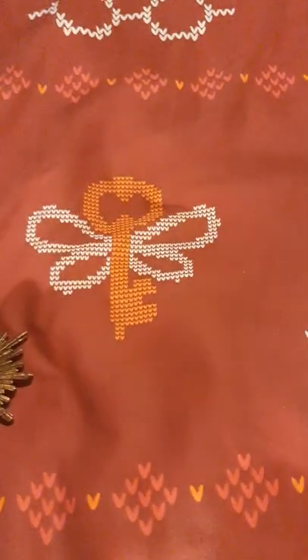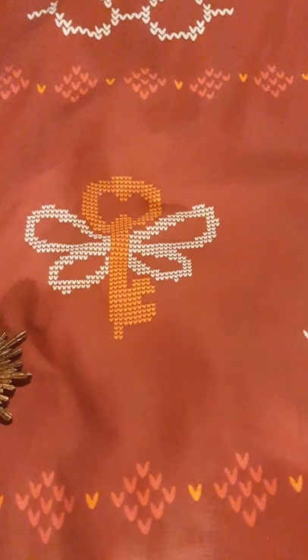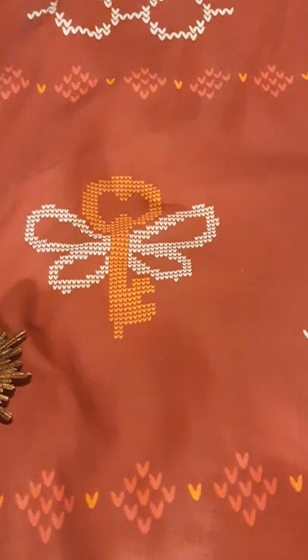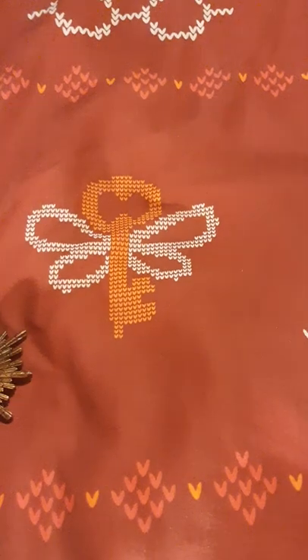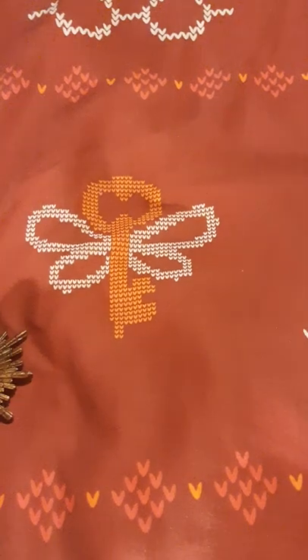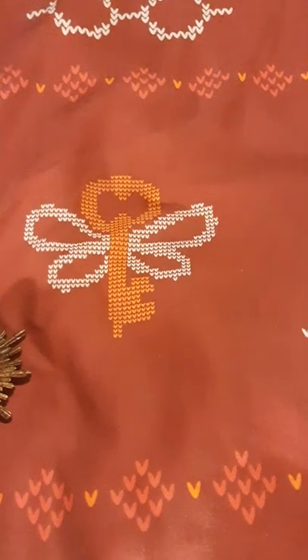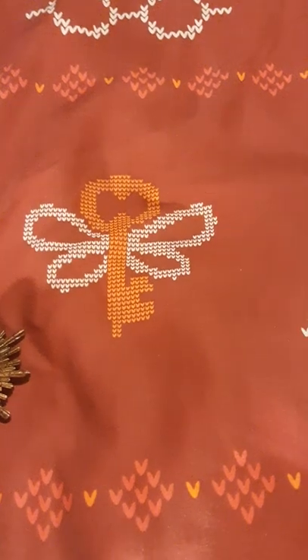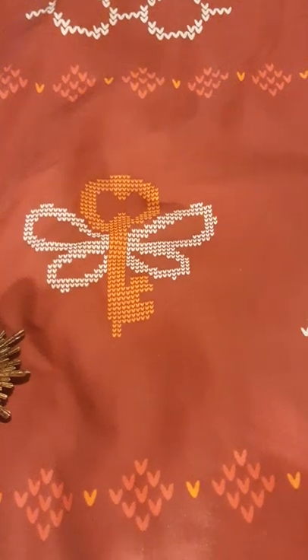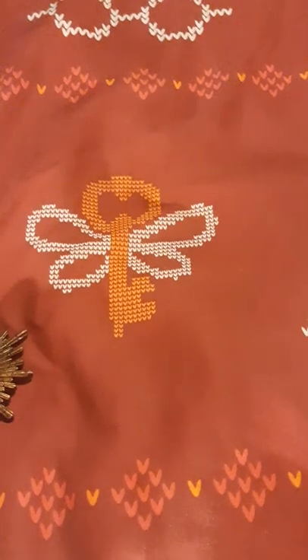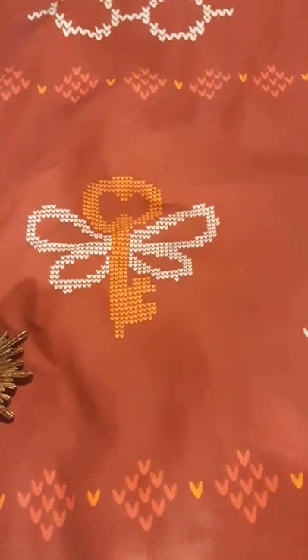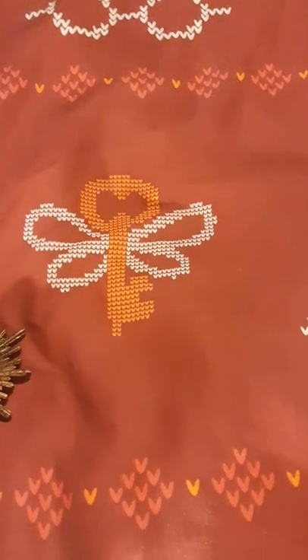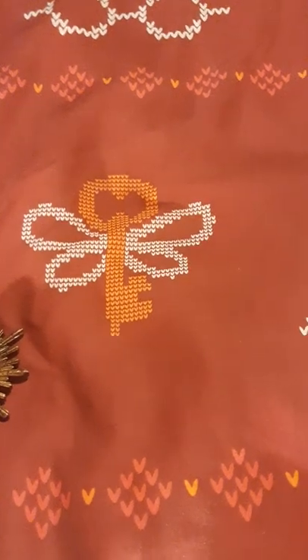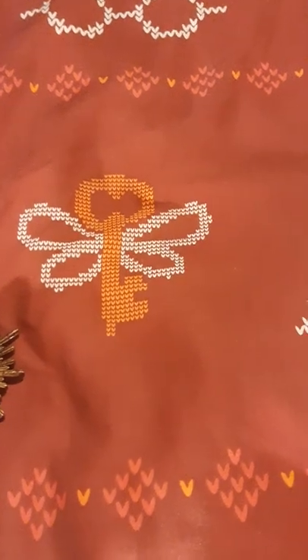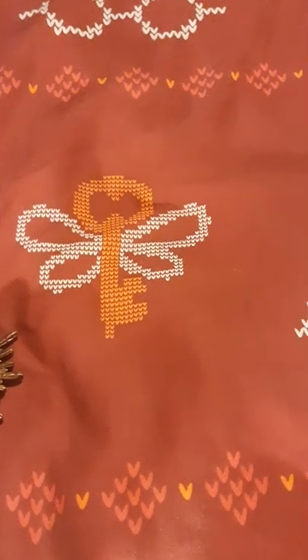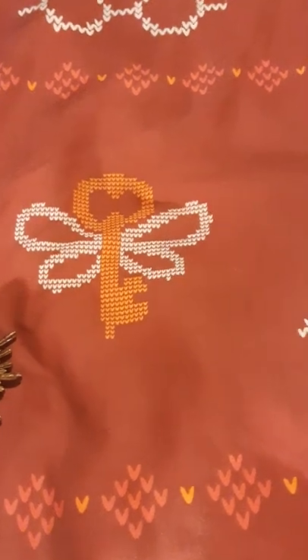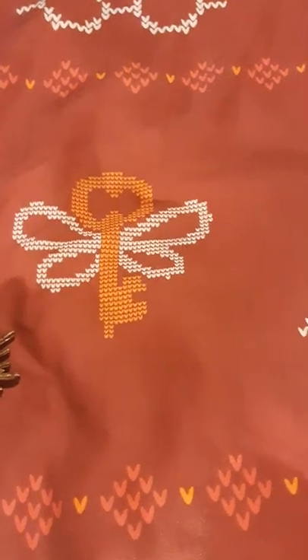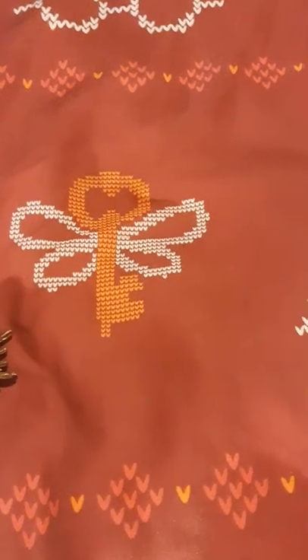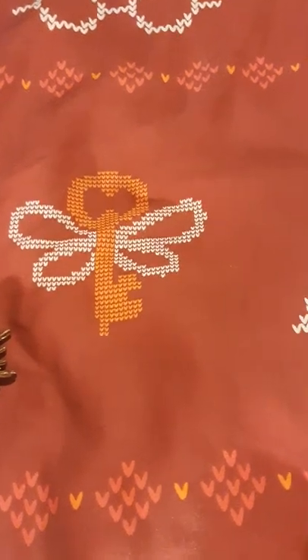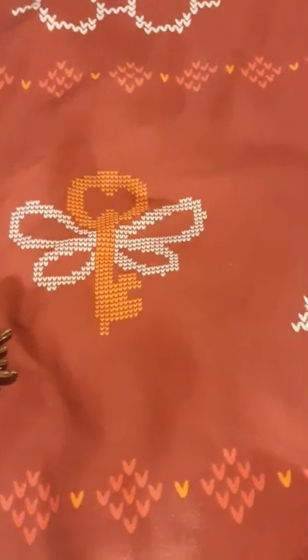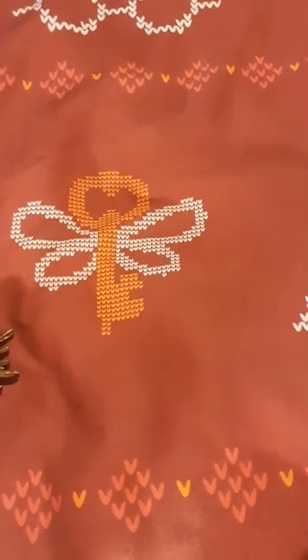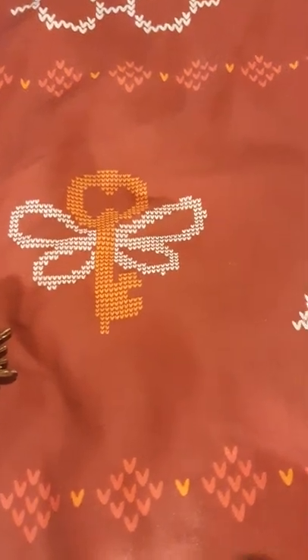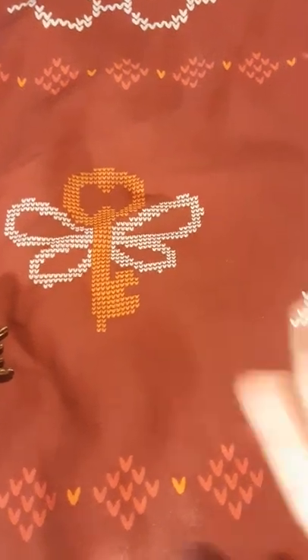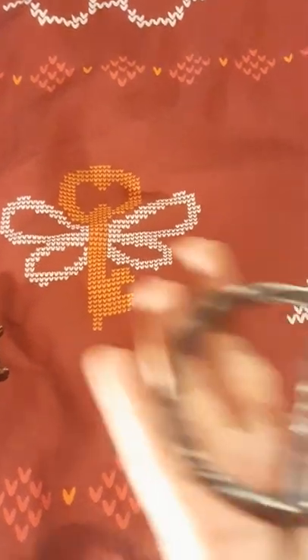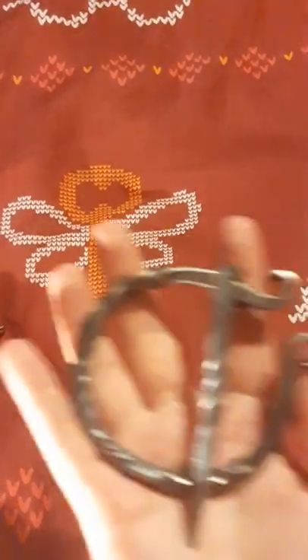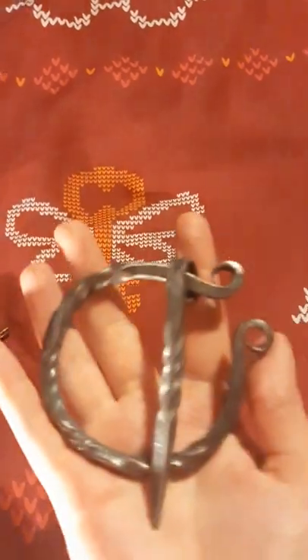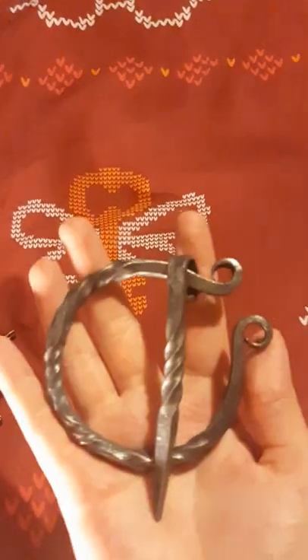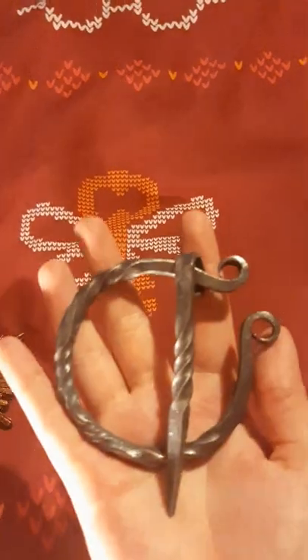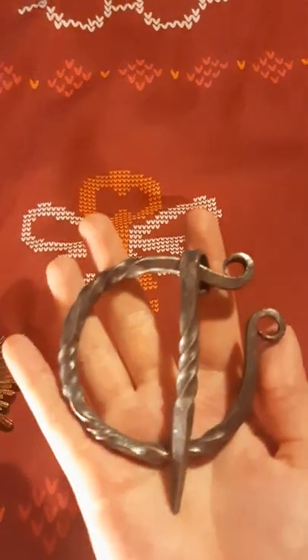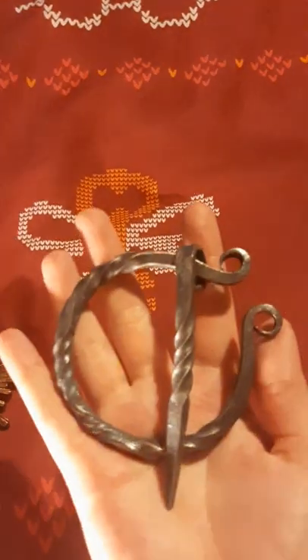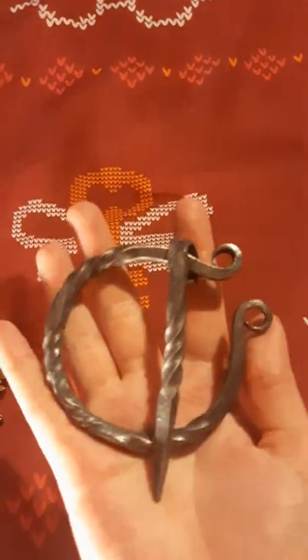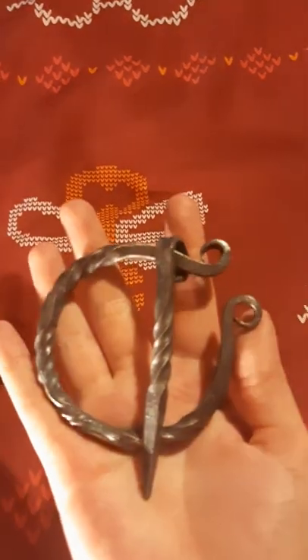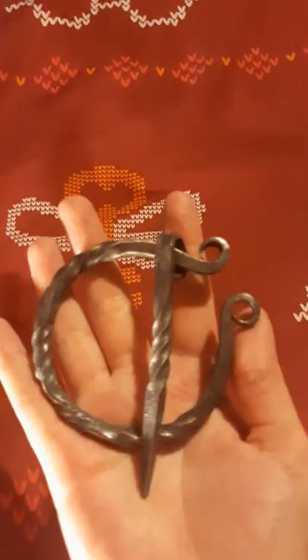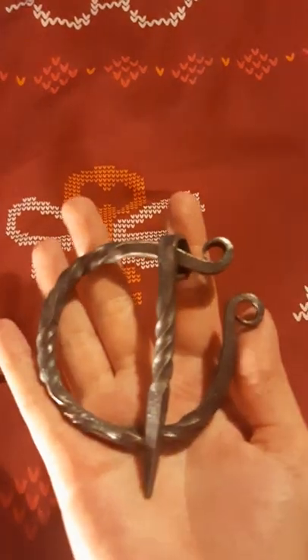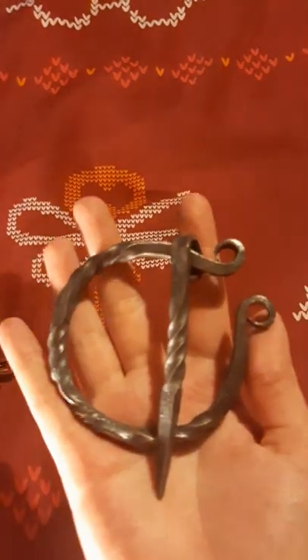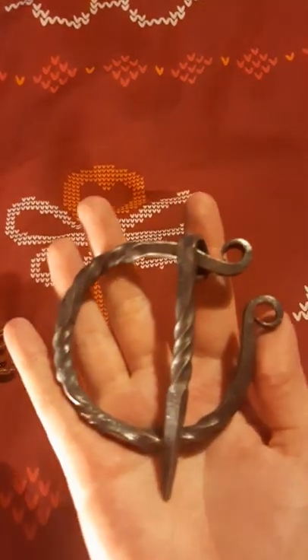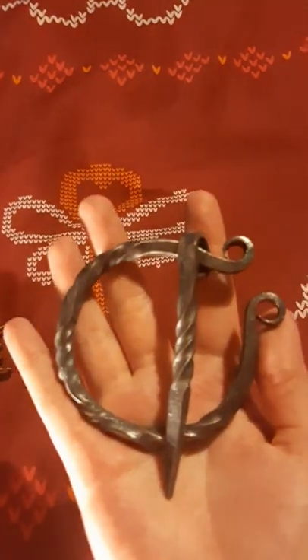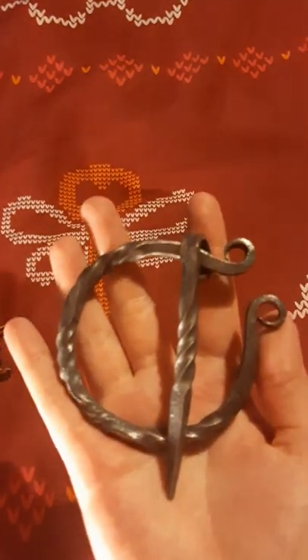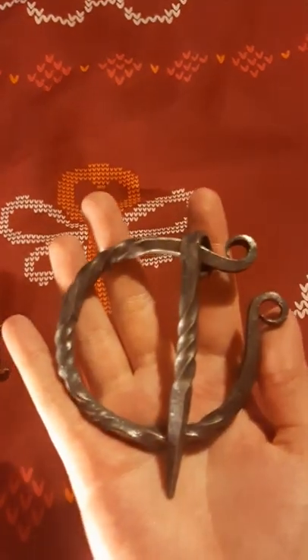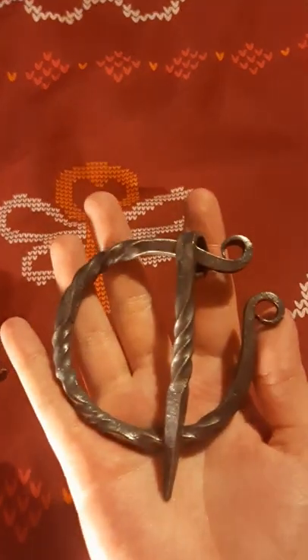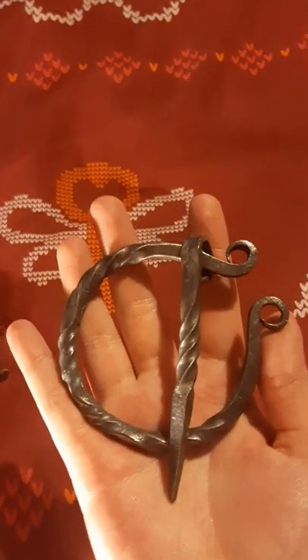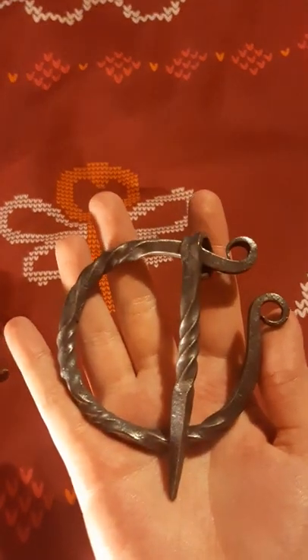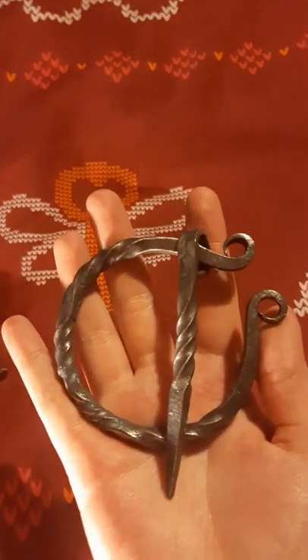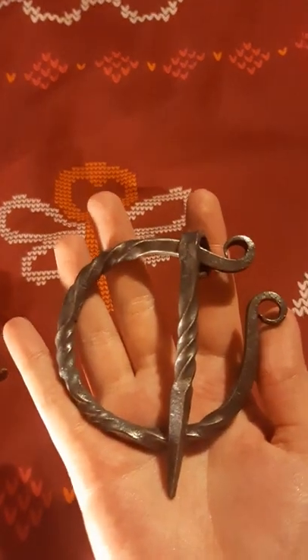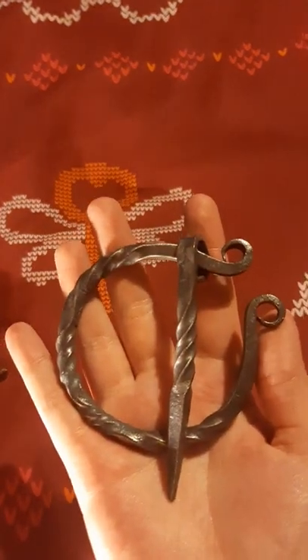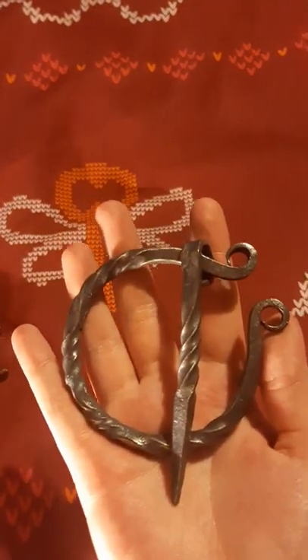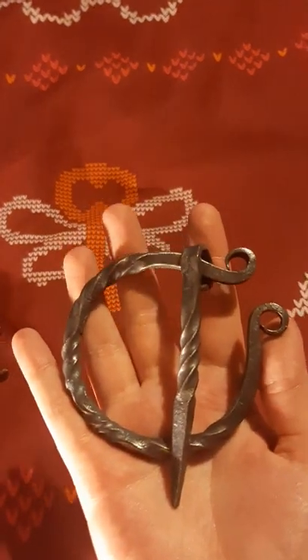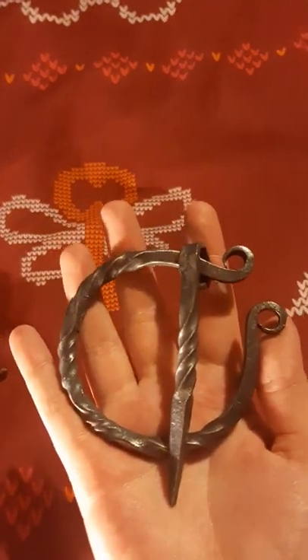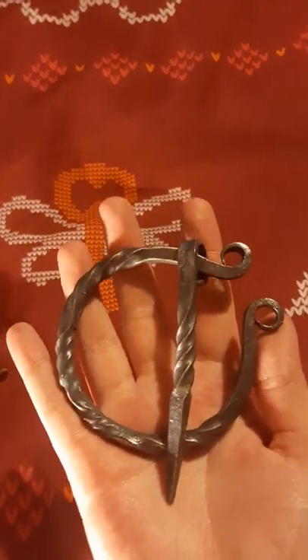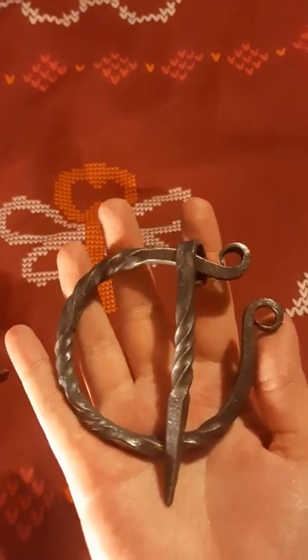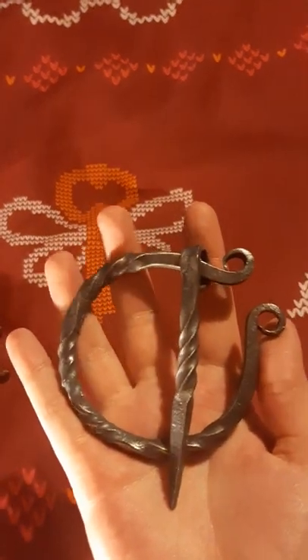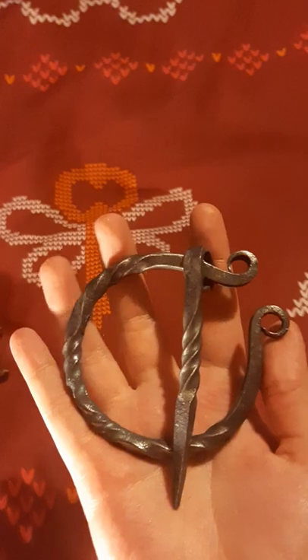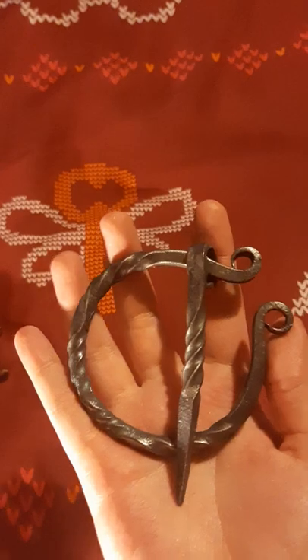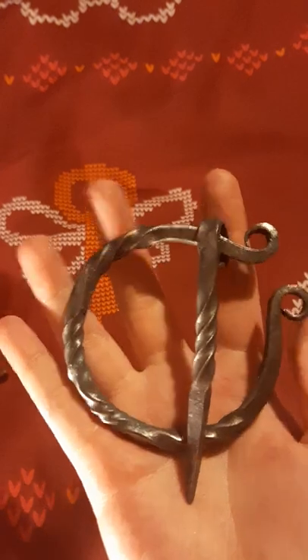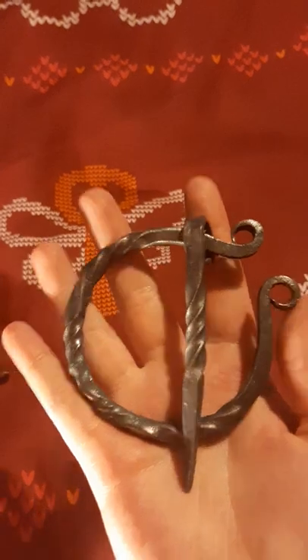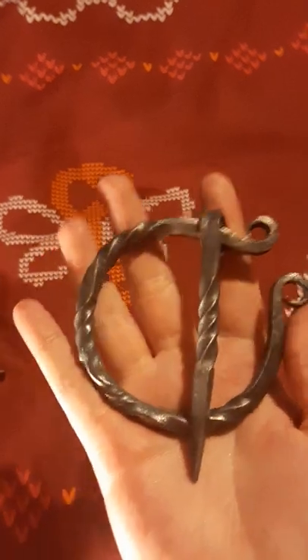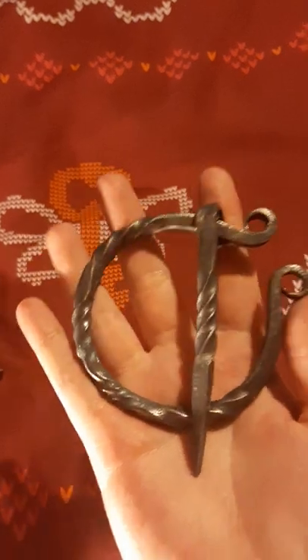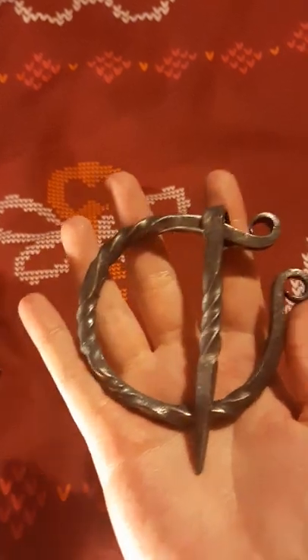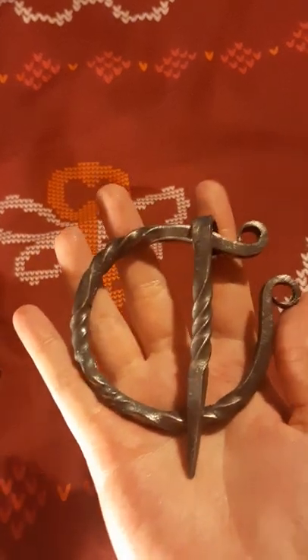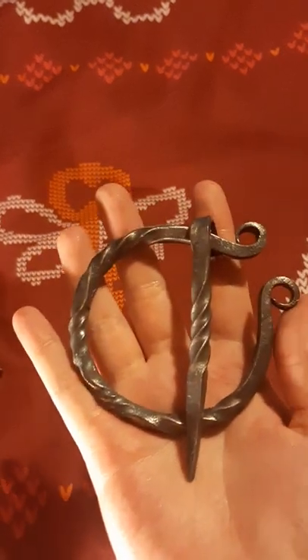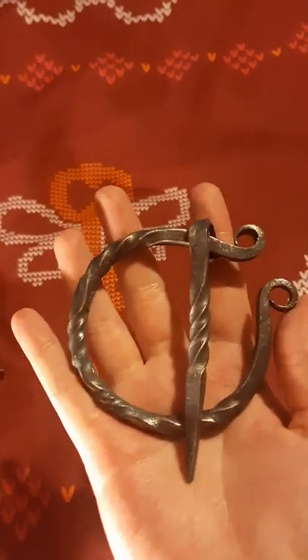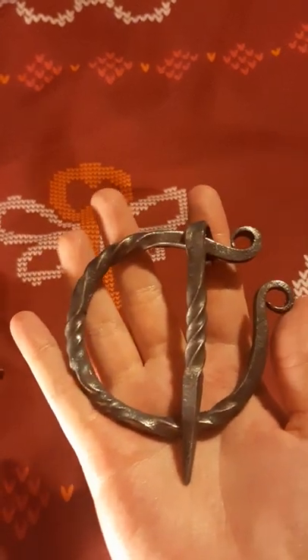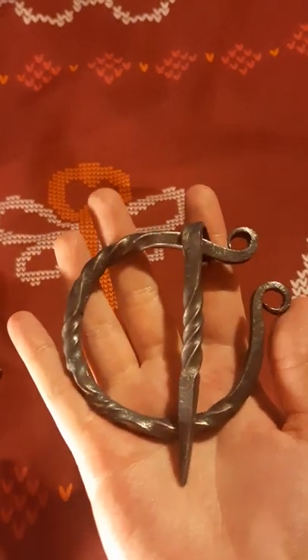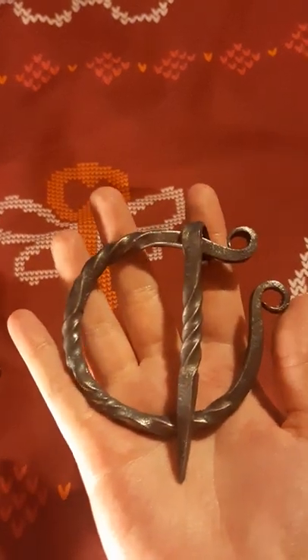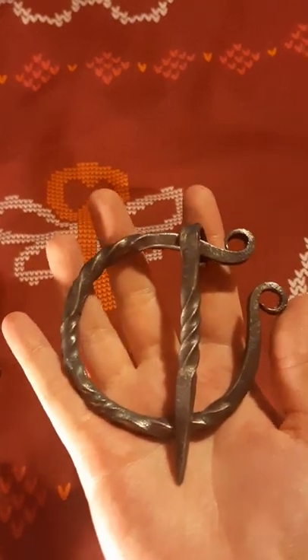We have a brooch here from Blacksmith Number One.